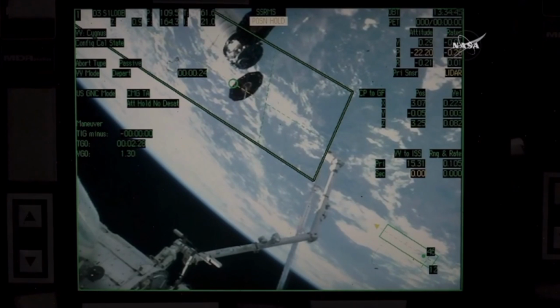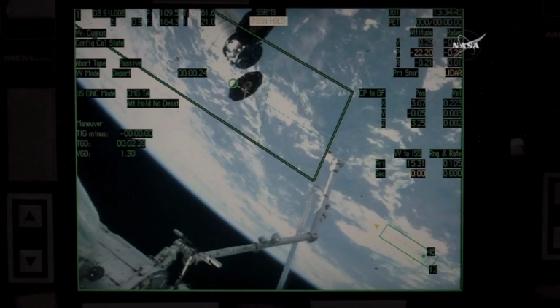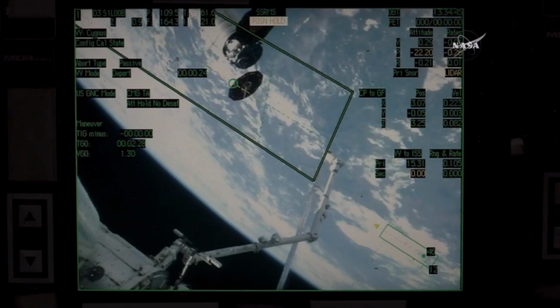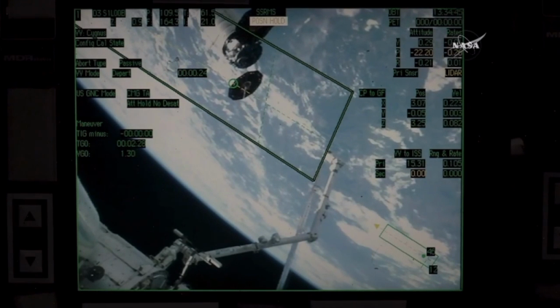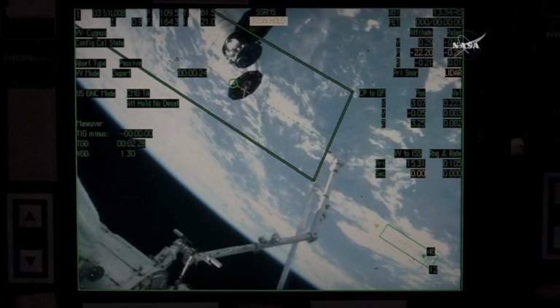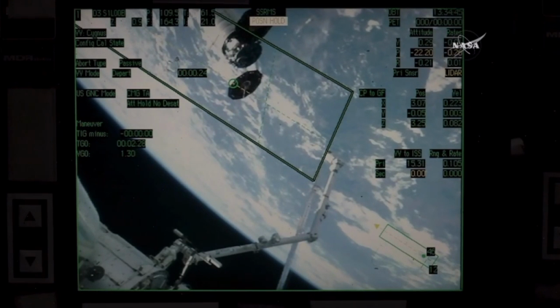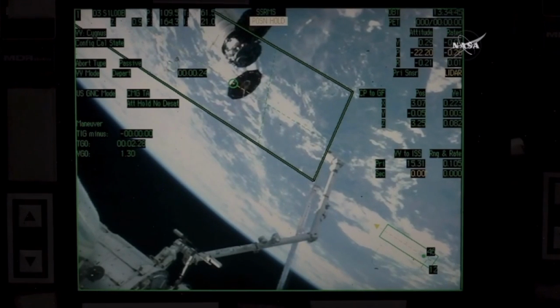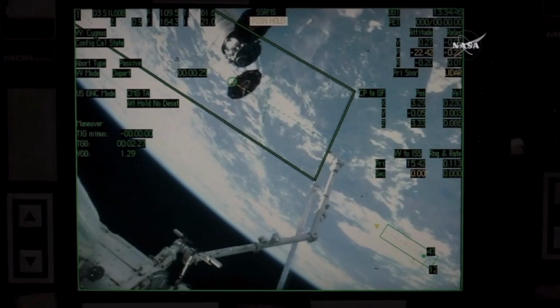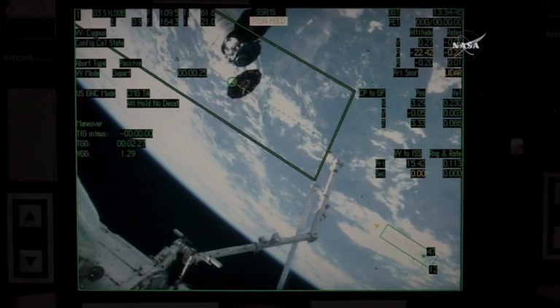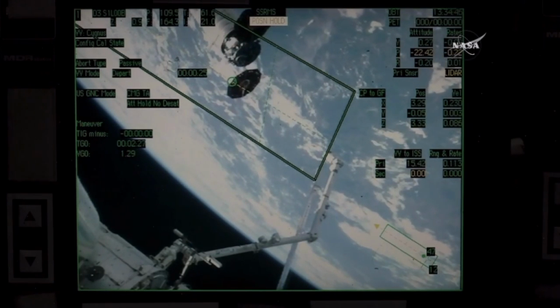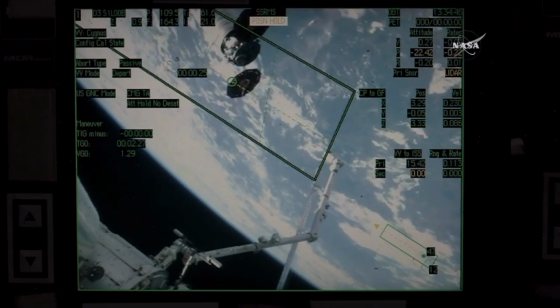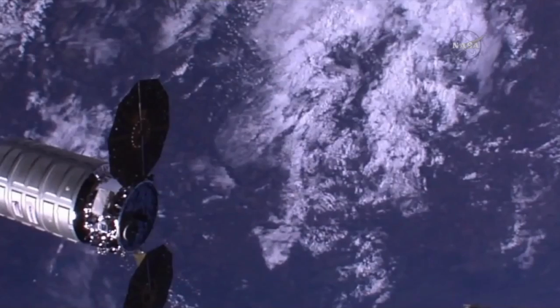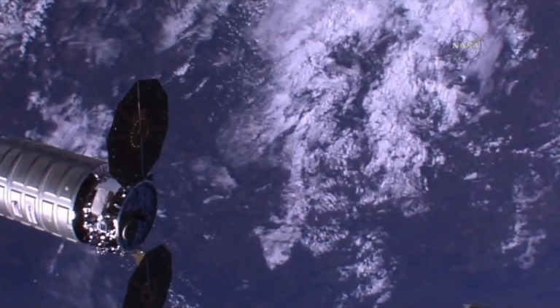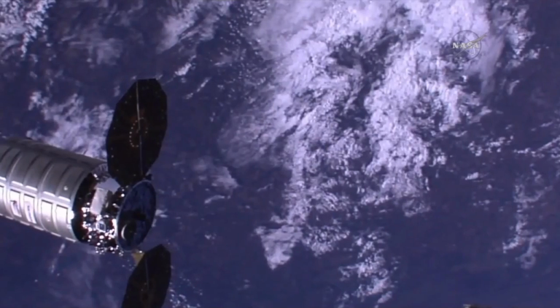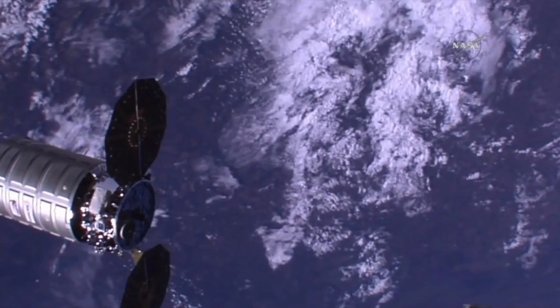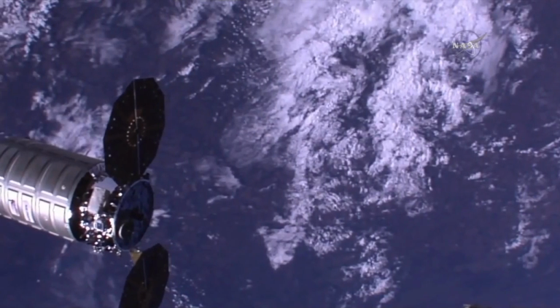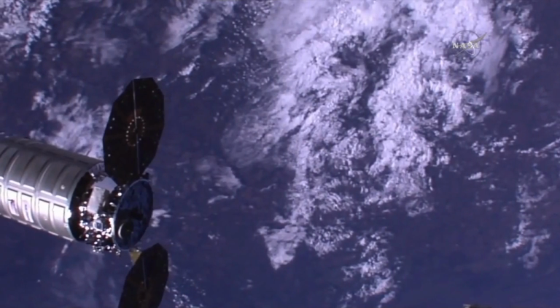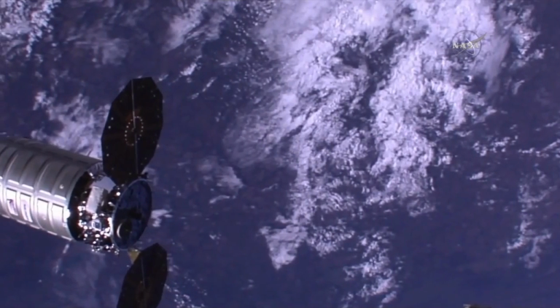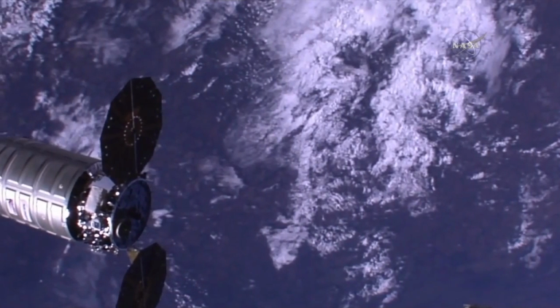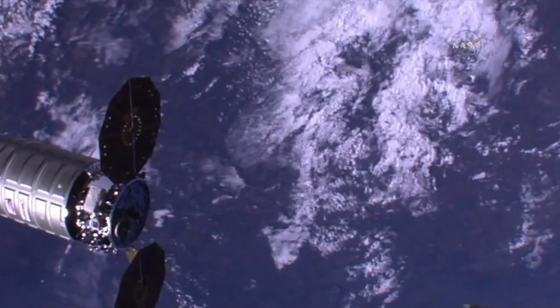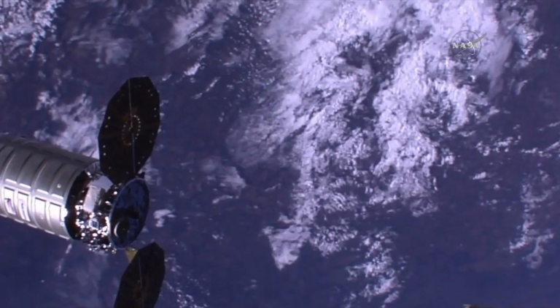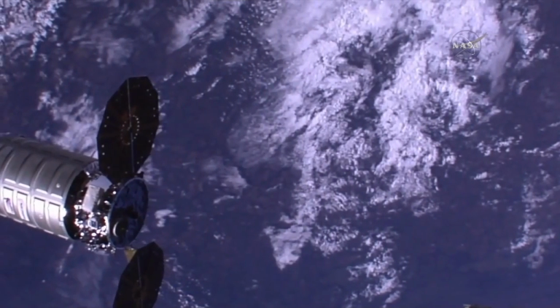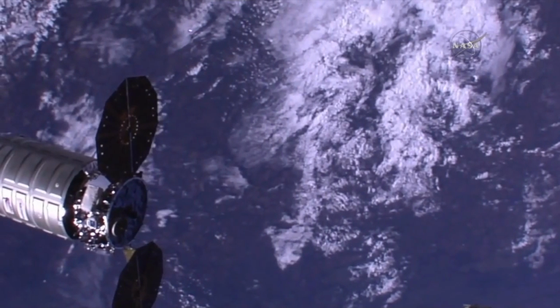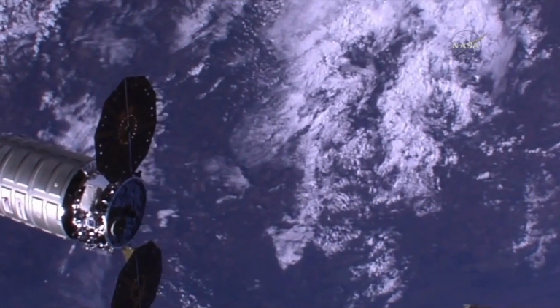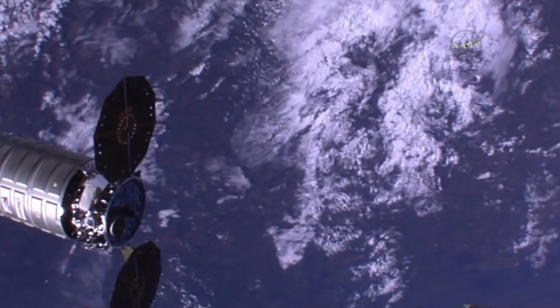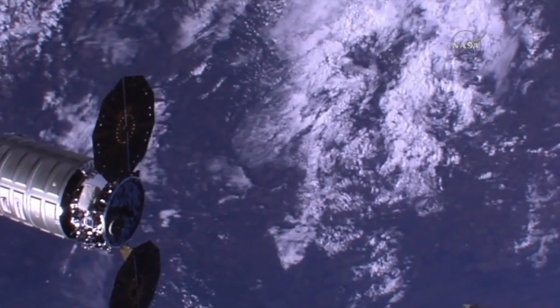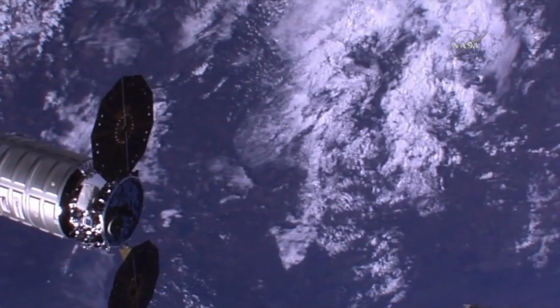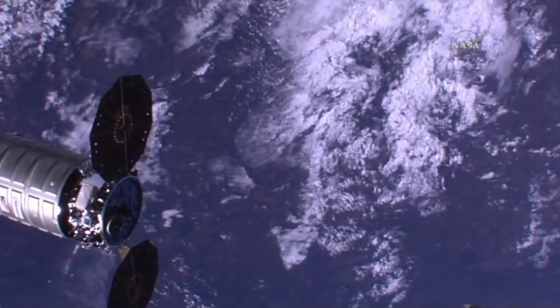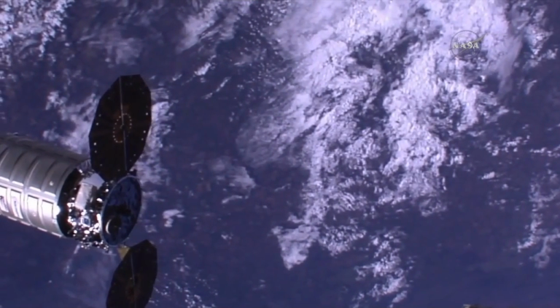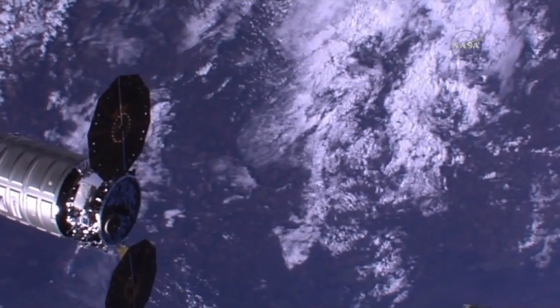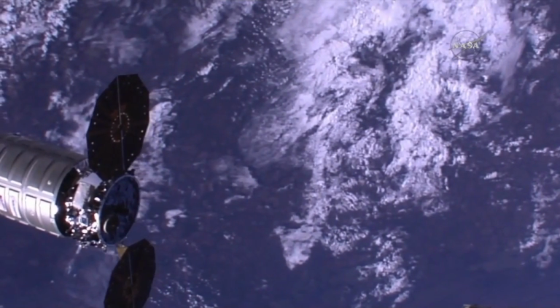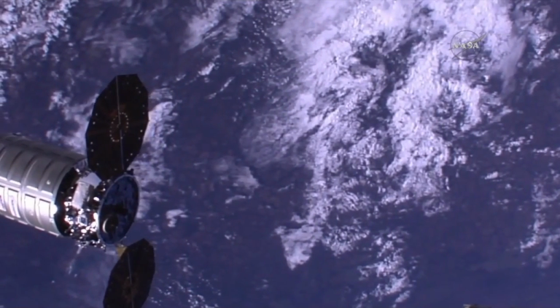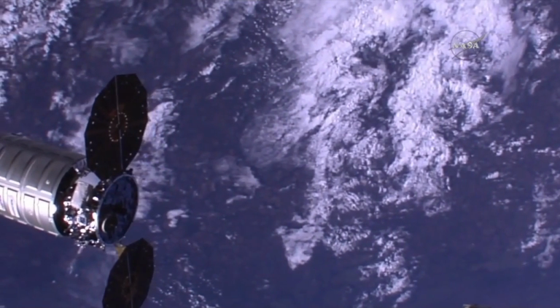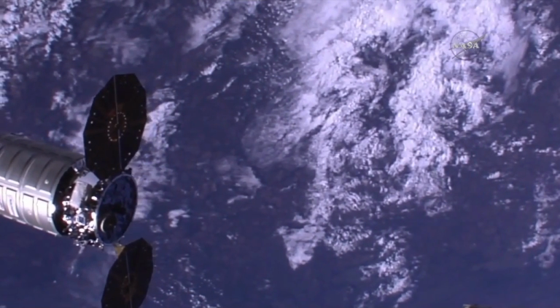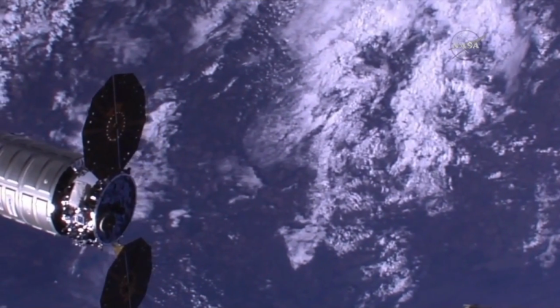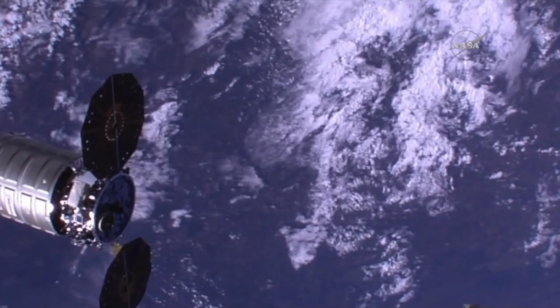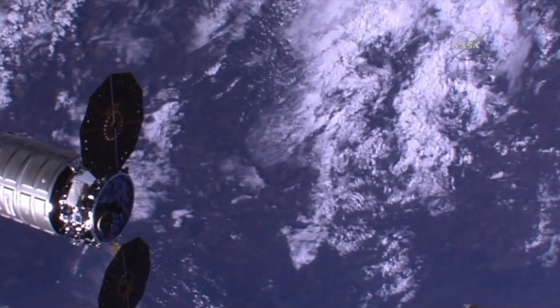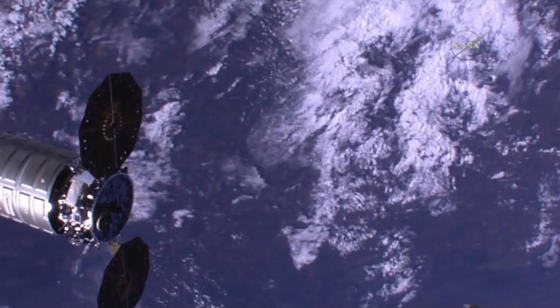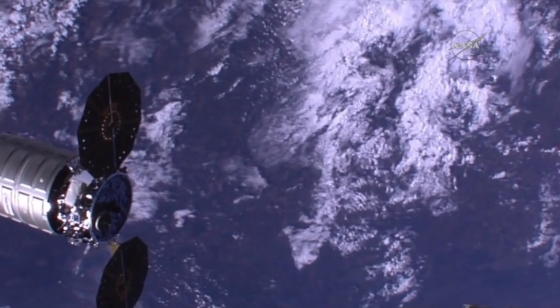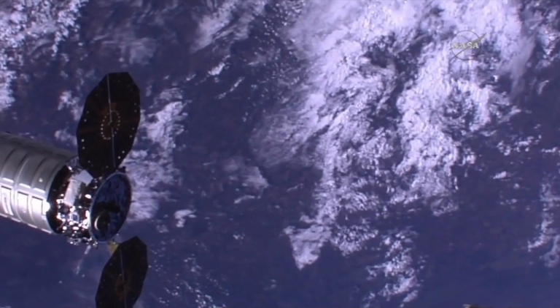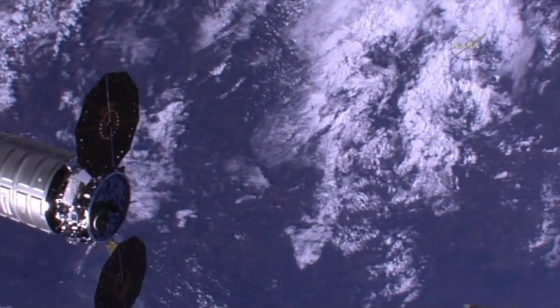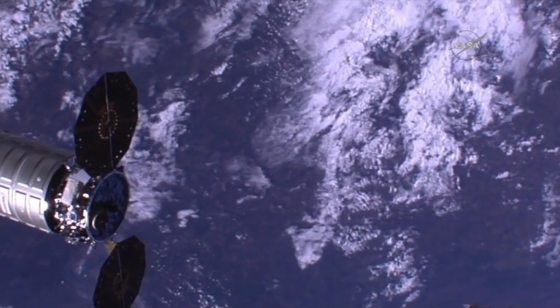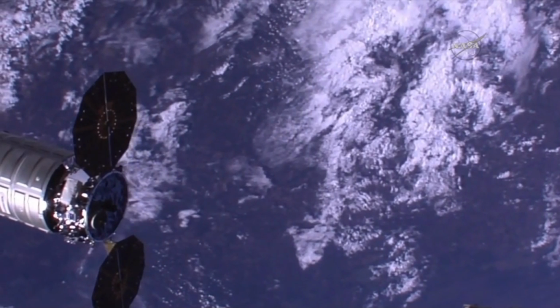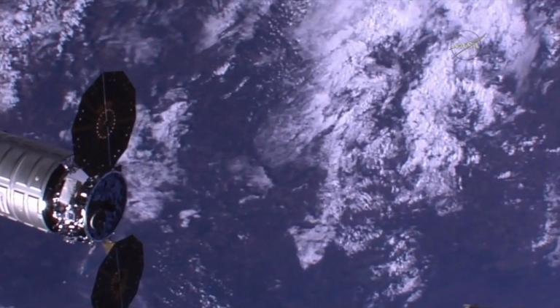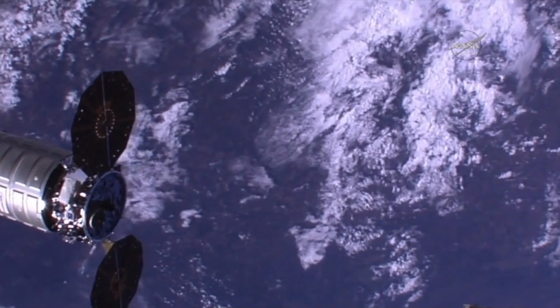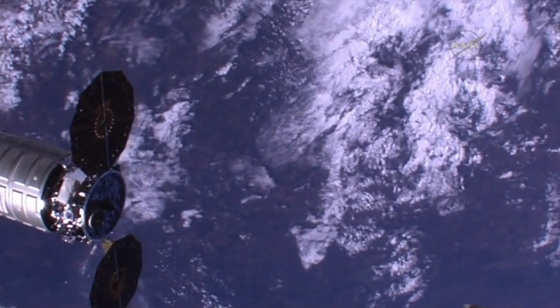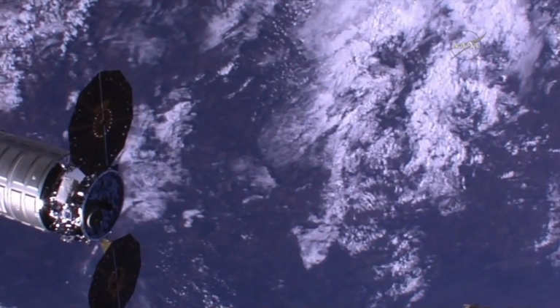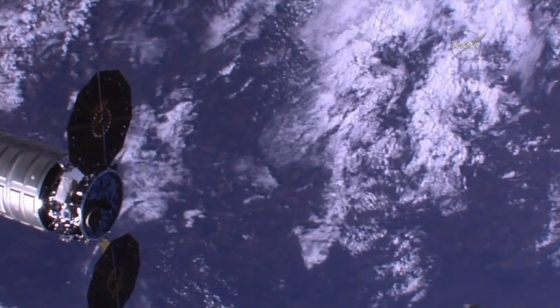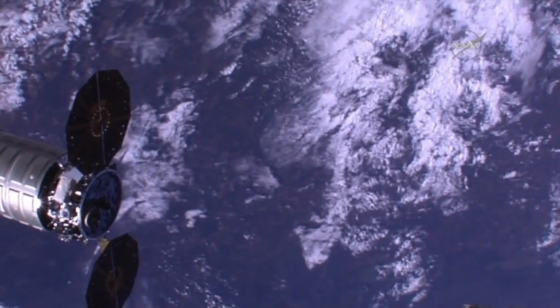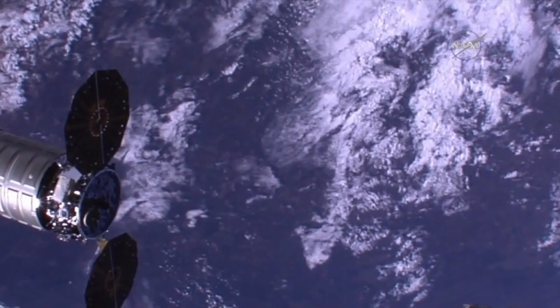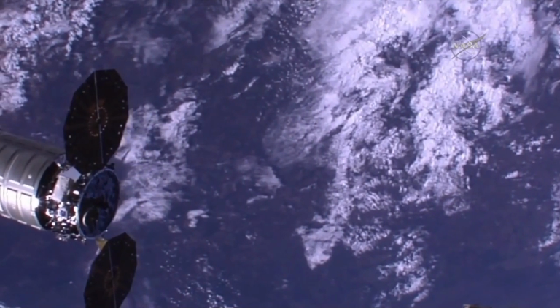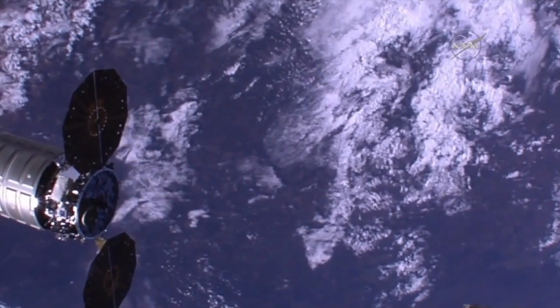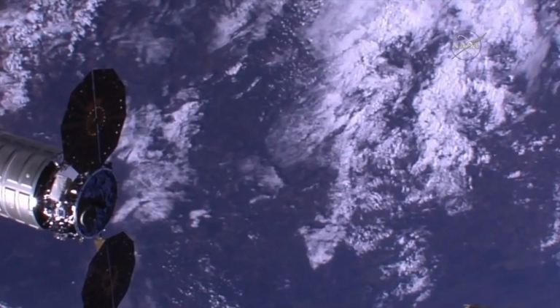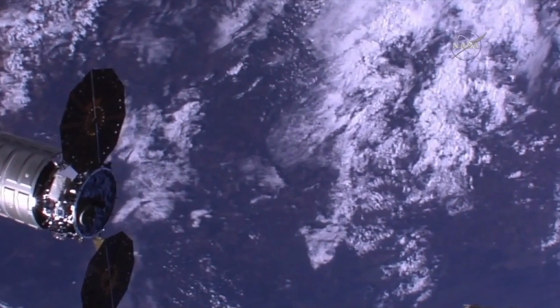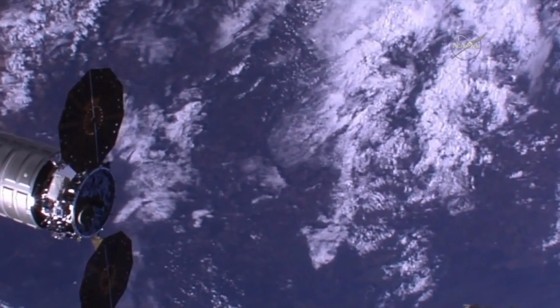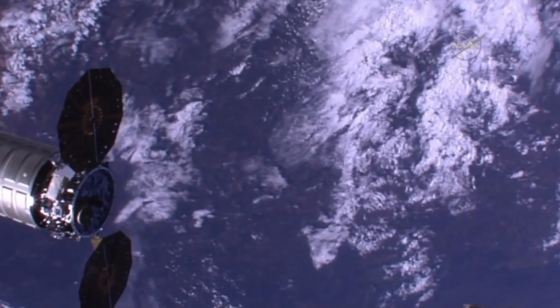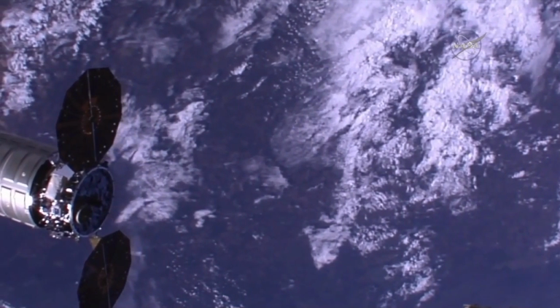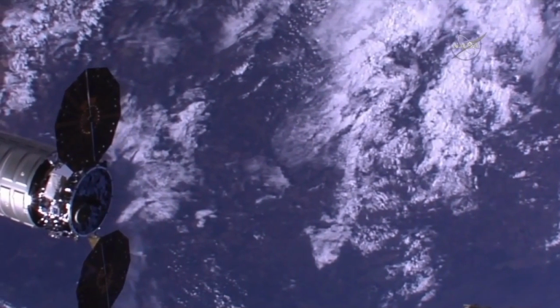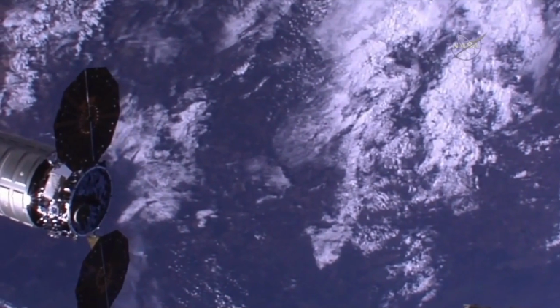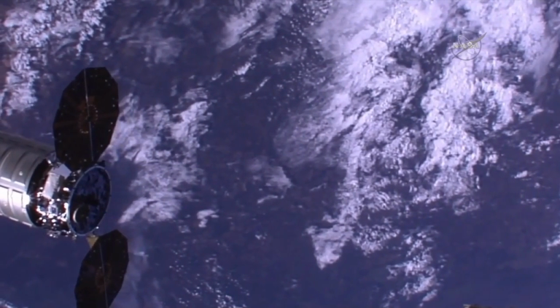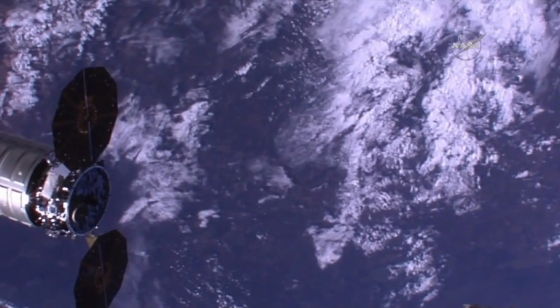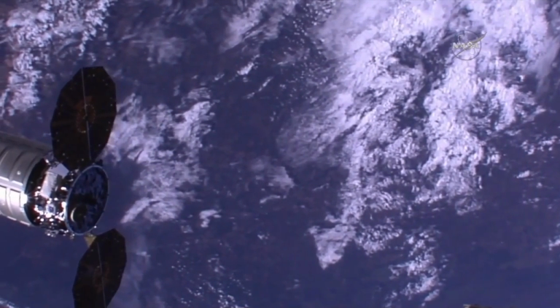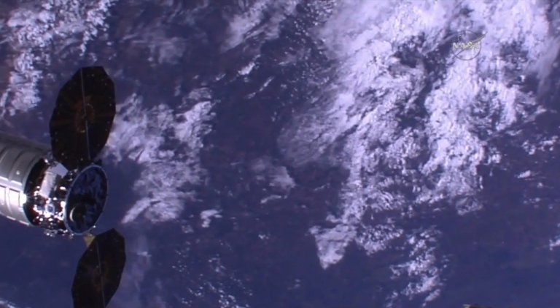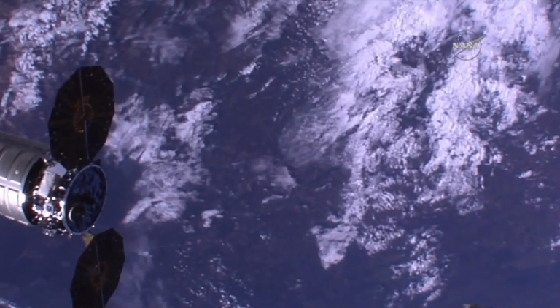8:34 a.m. Central Time. Cygnus has just started its first departure burn, now drifting away from the International Space Station.